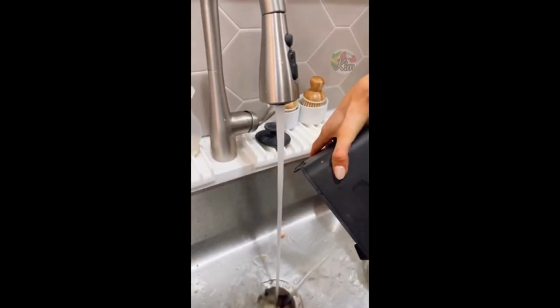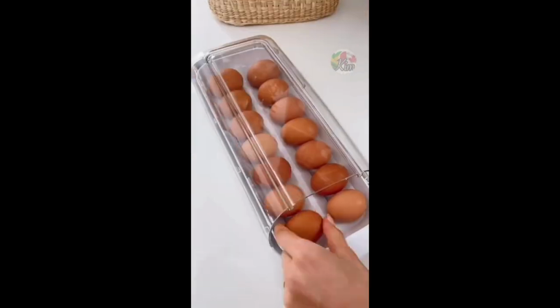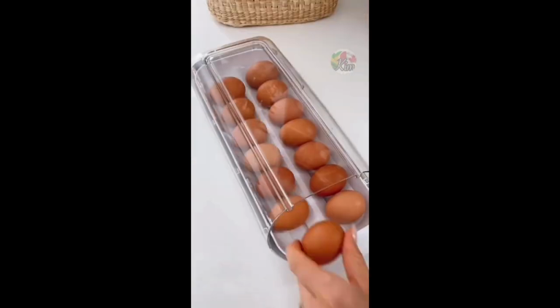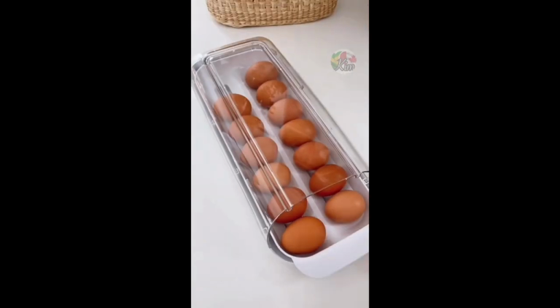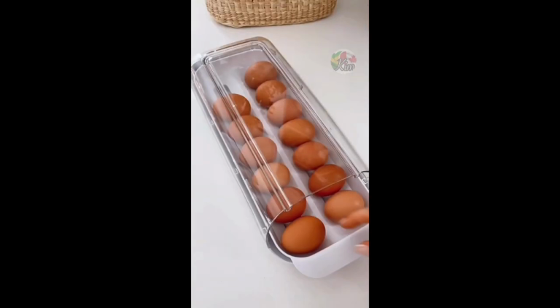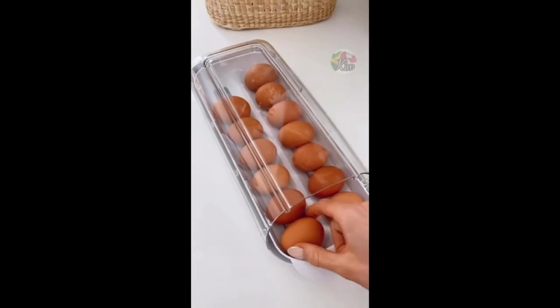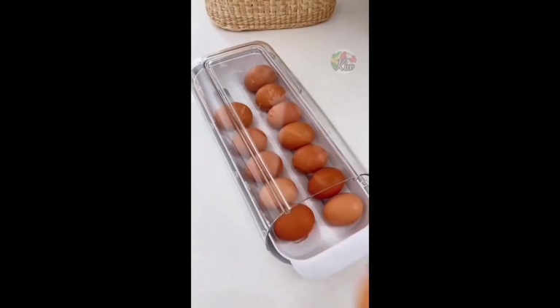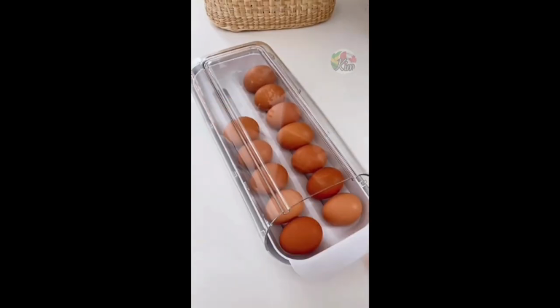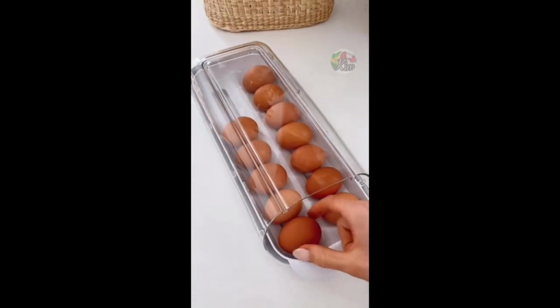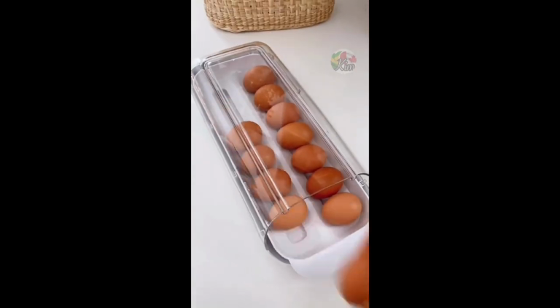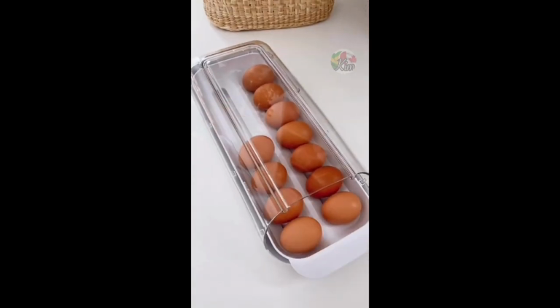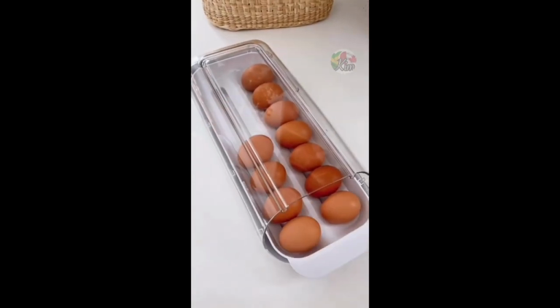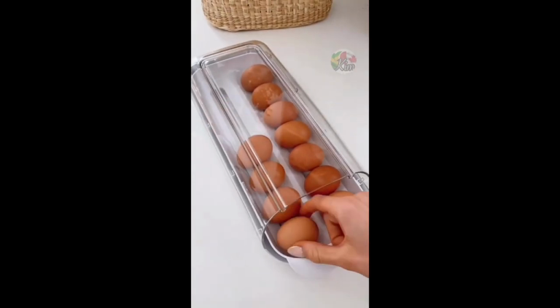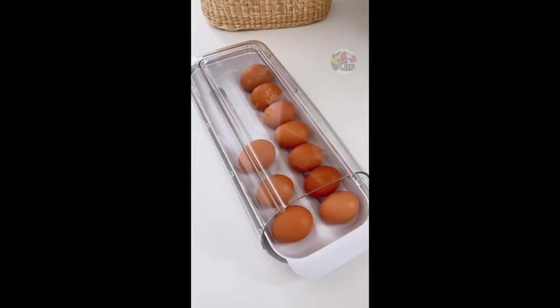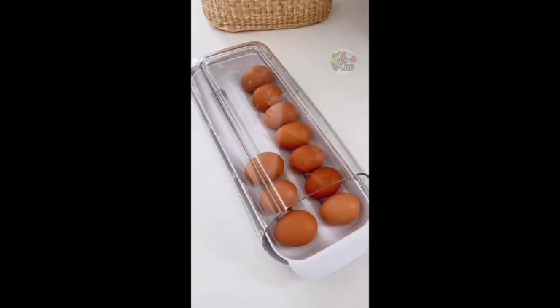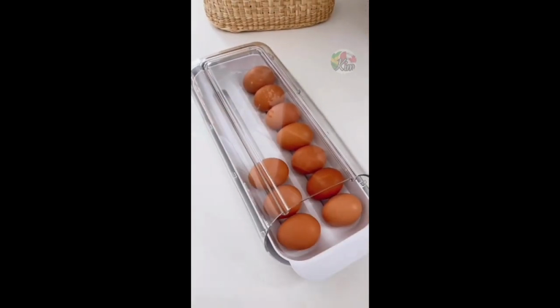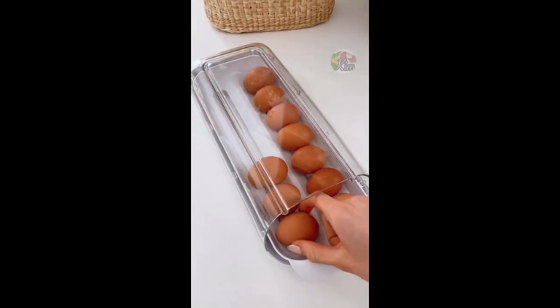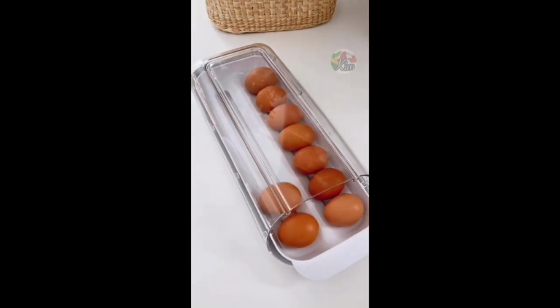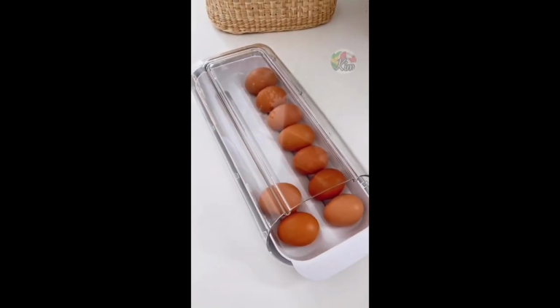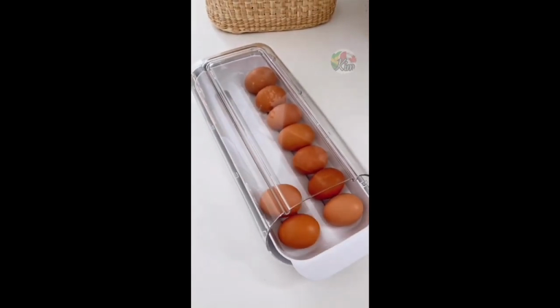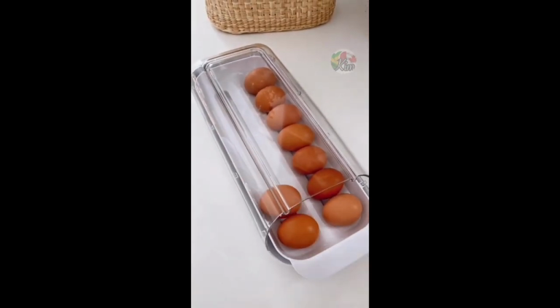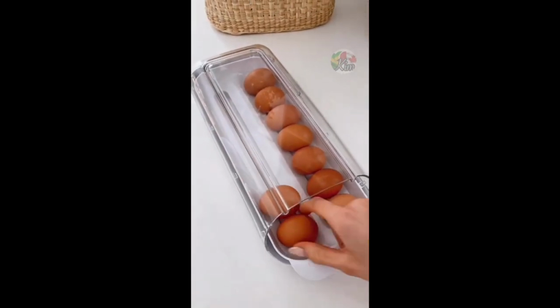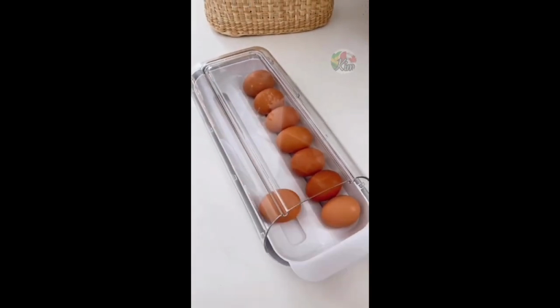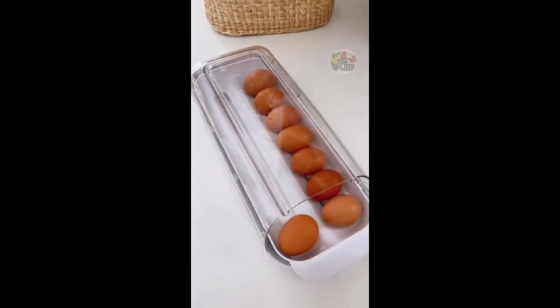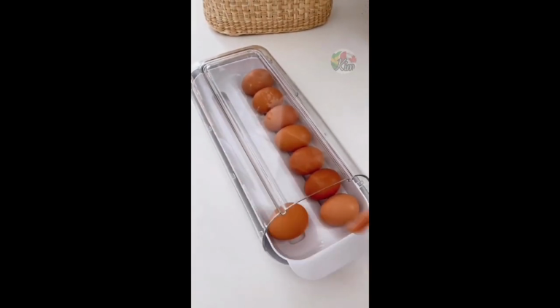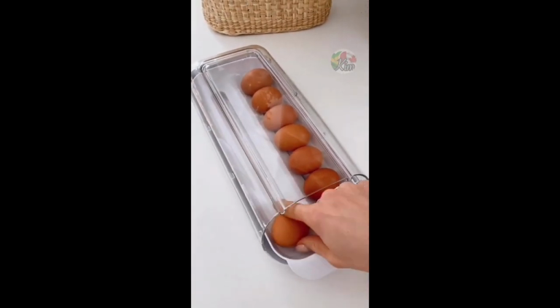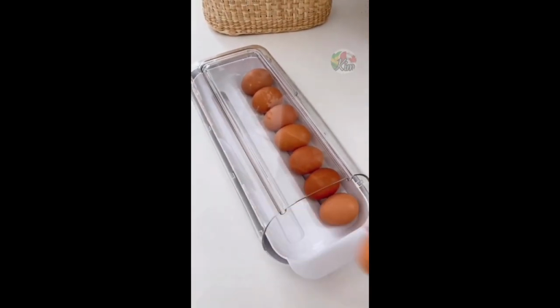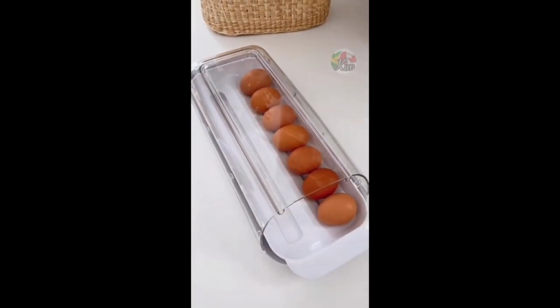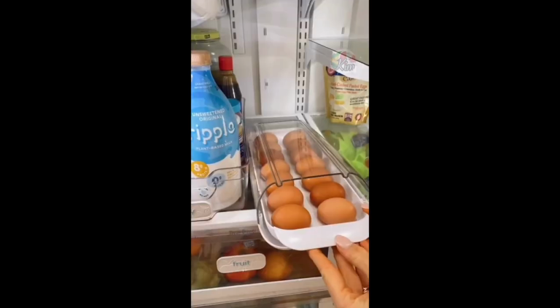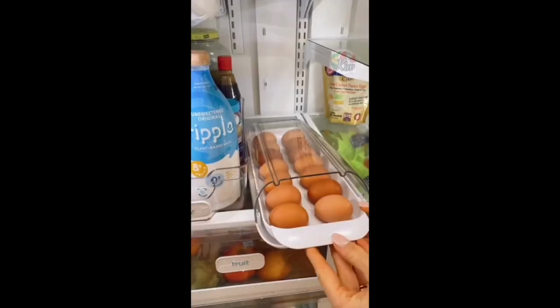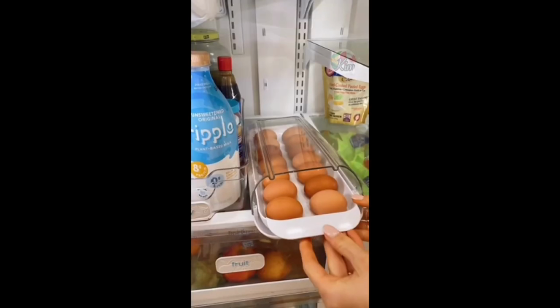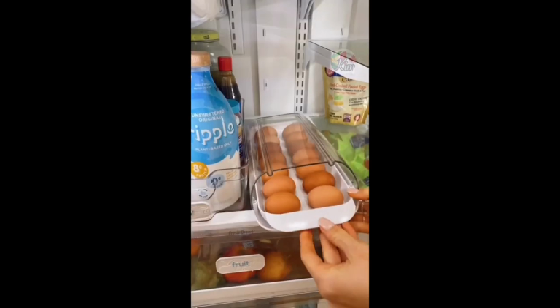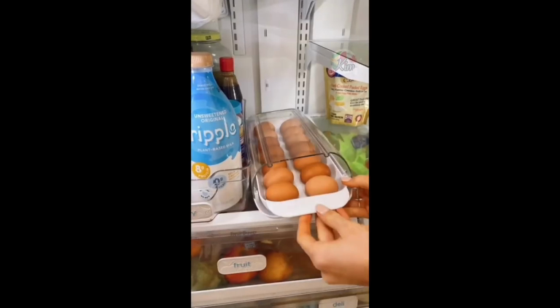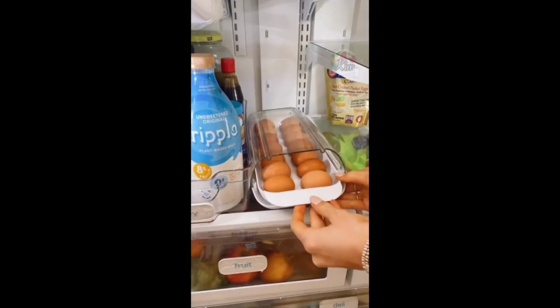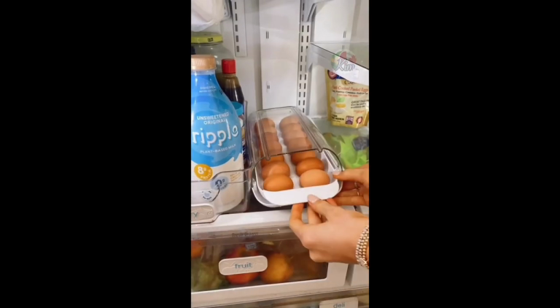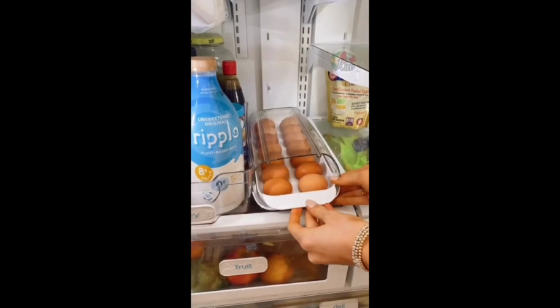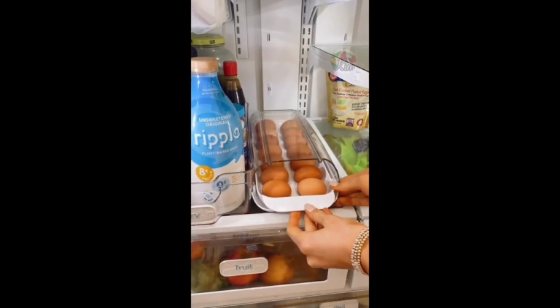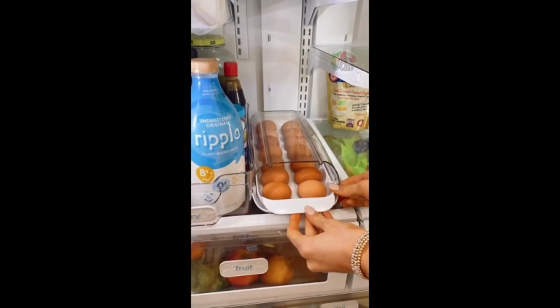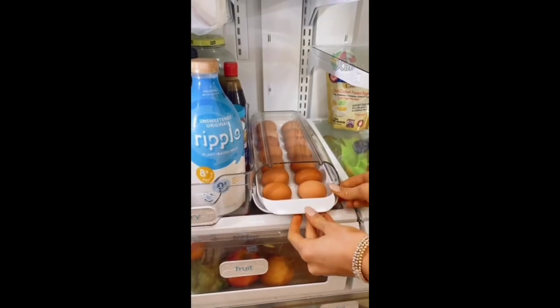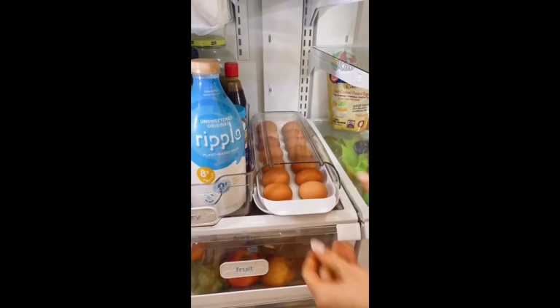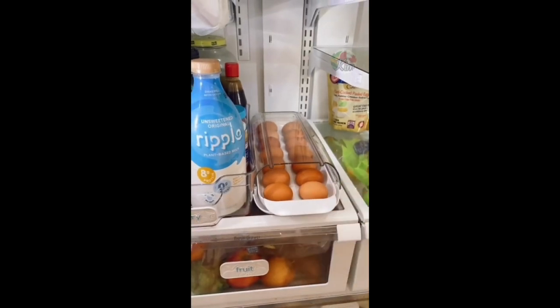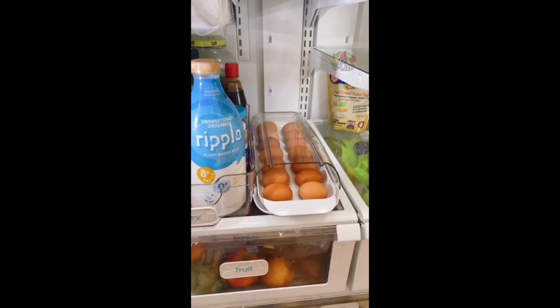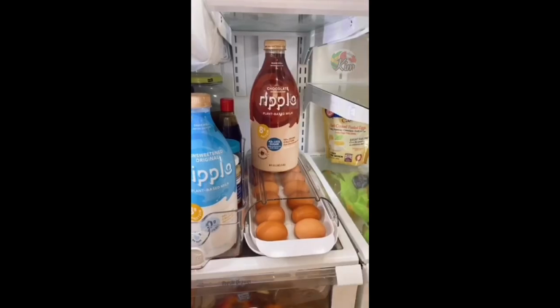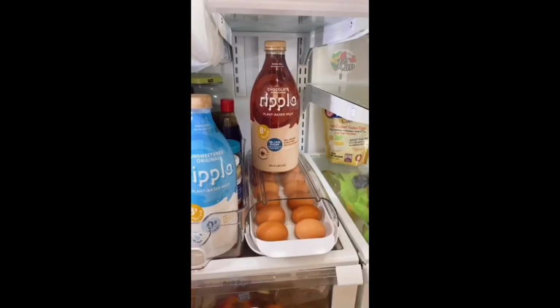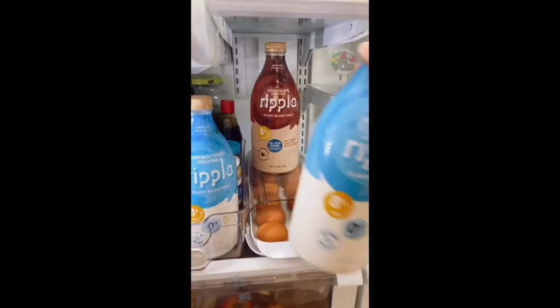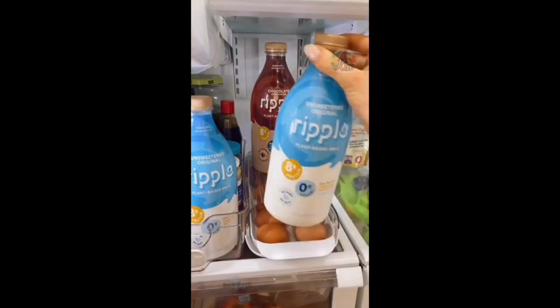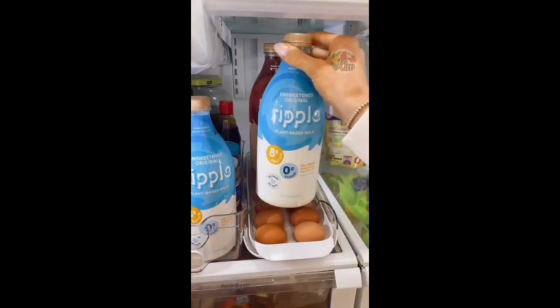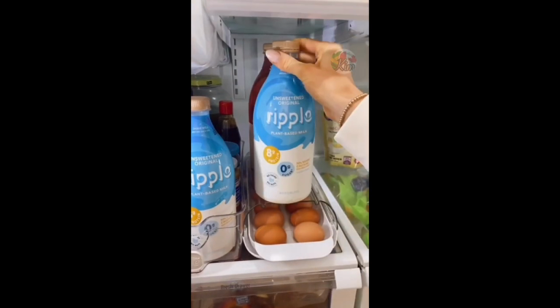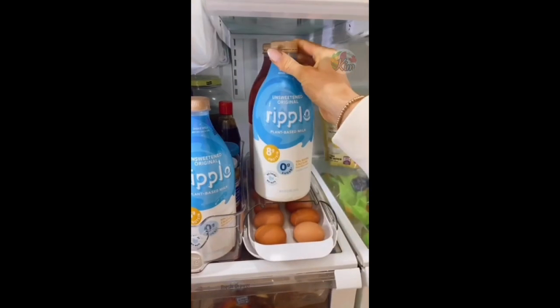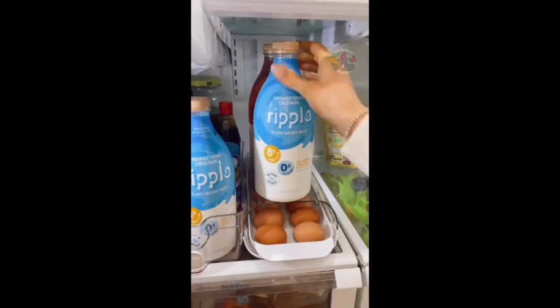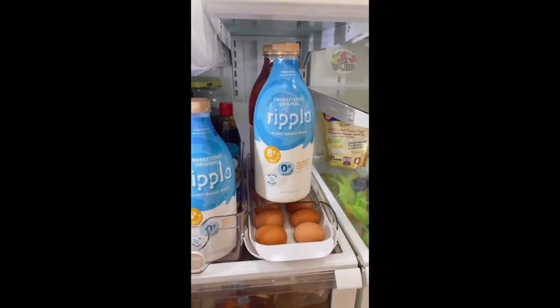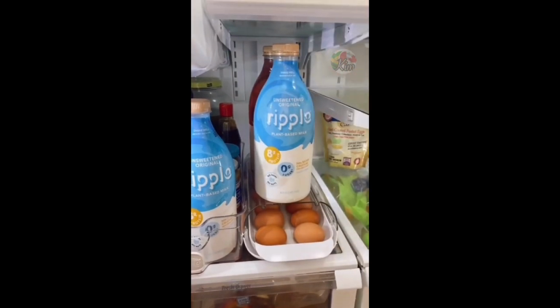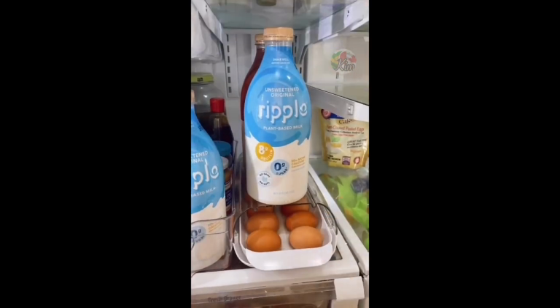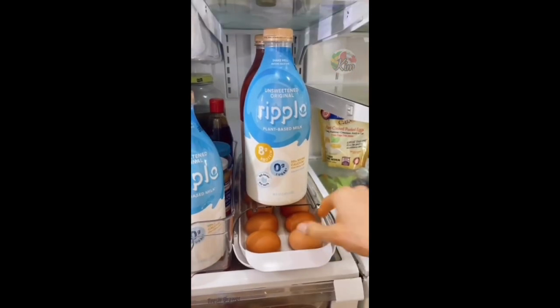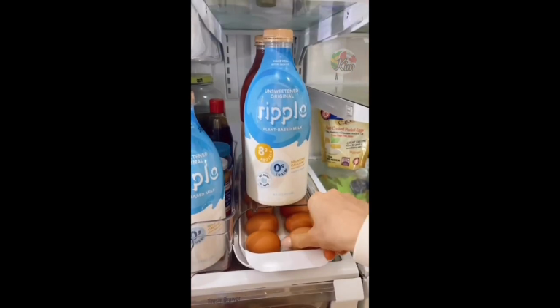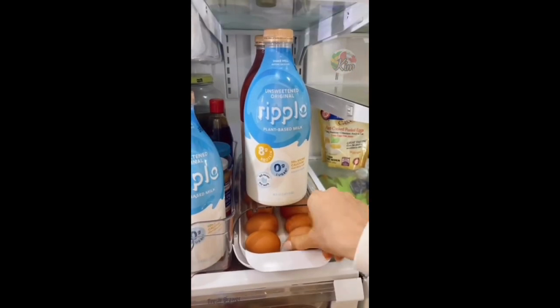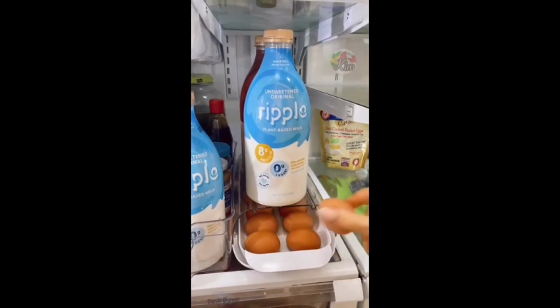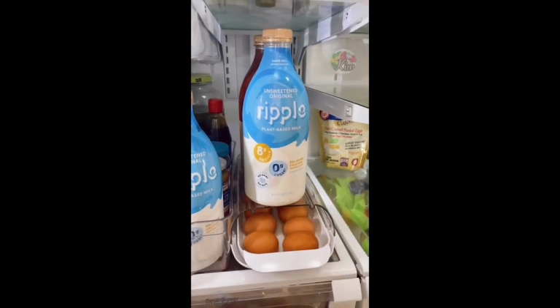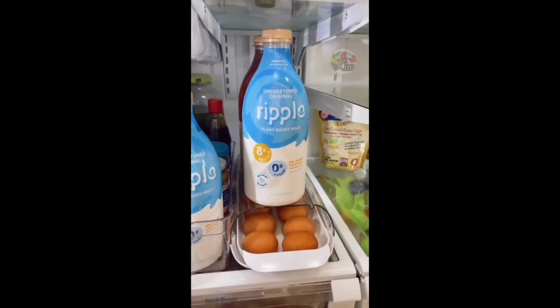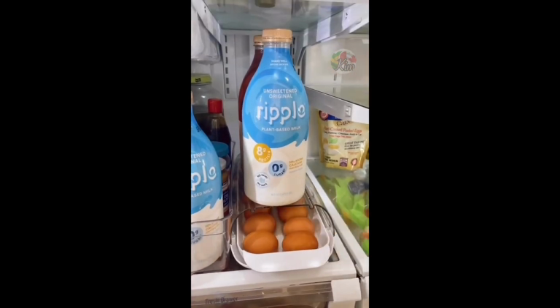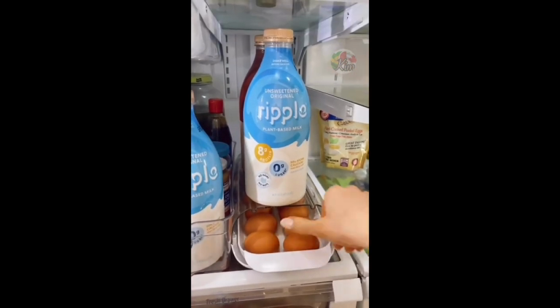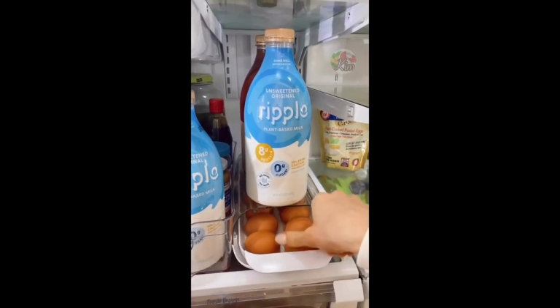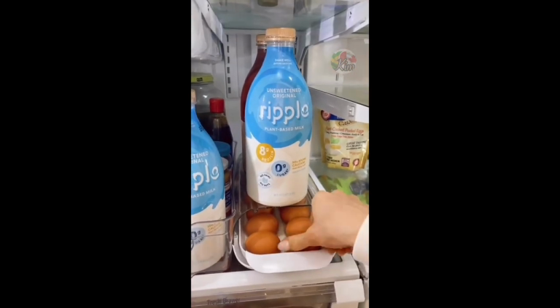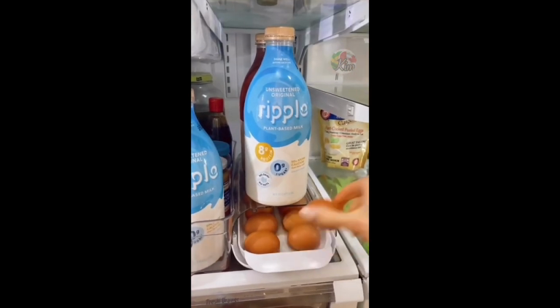This egg organizer's rolling design brings eggs forward for easy access, and you can stack items on top to utilize vertical fridge space.